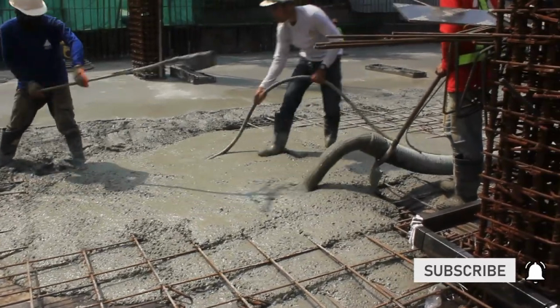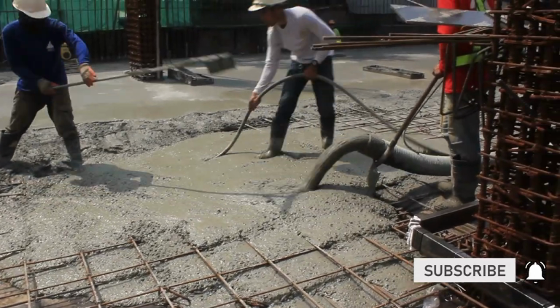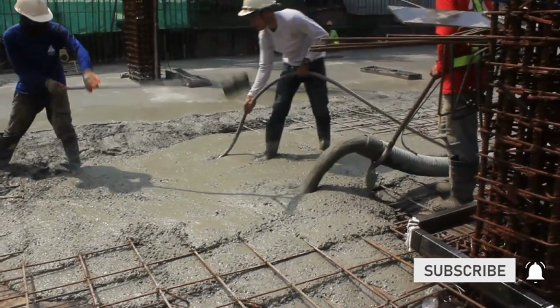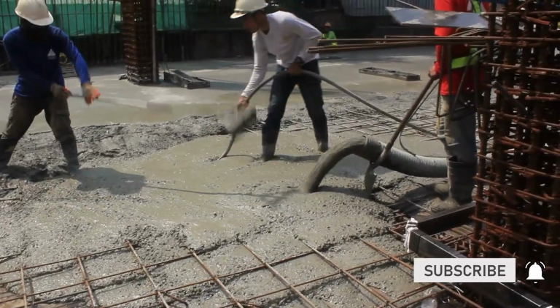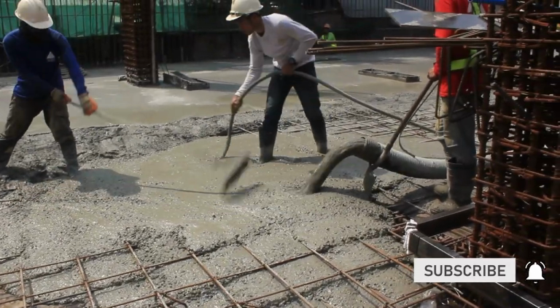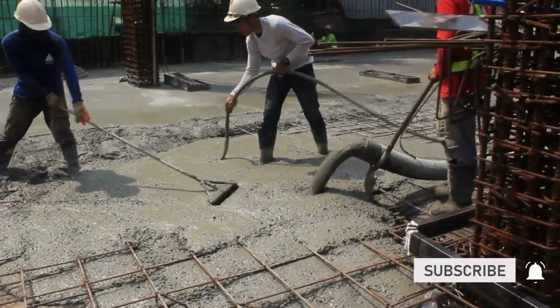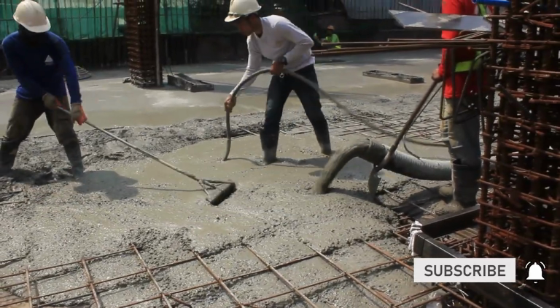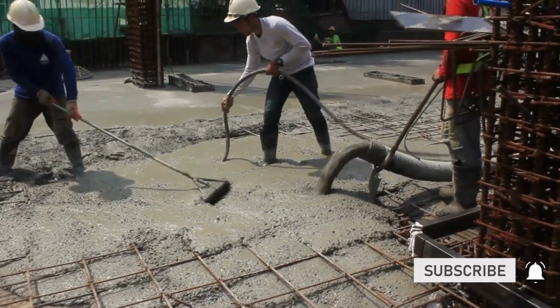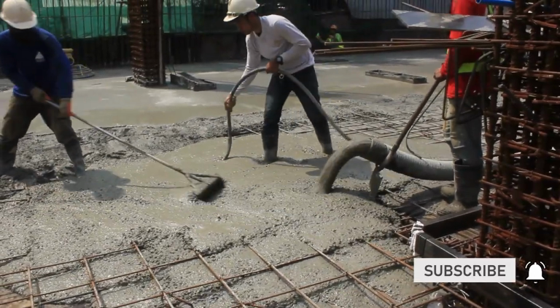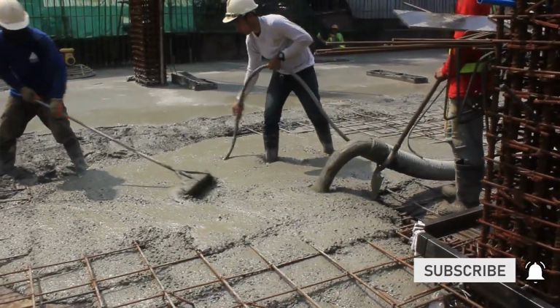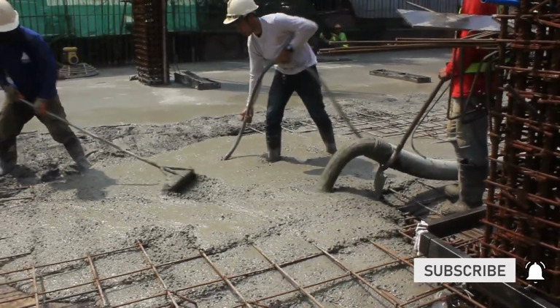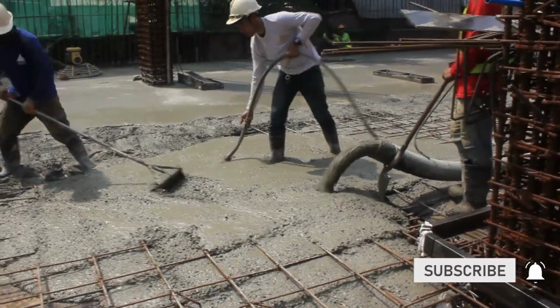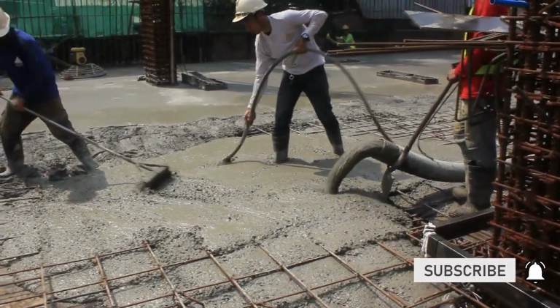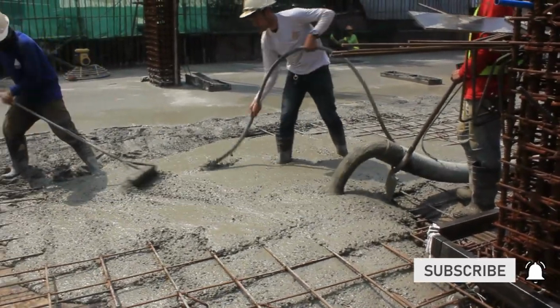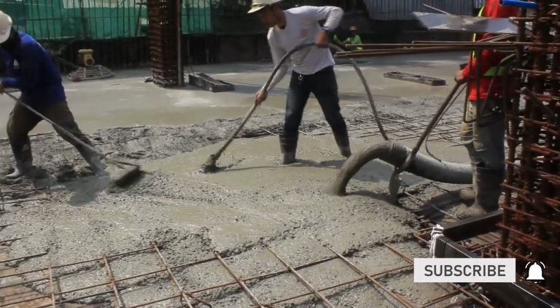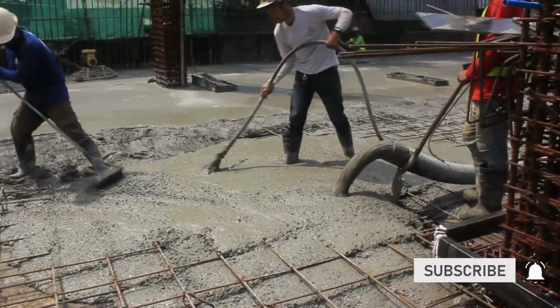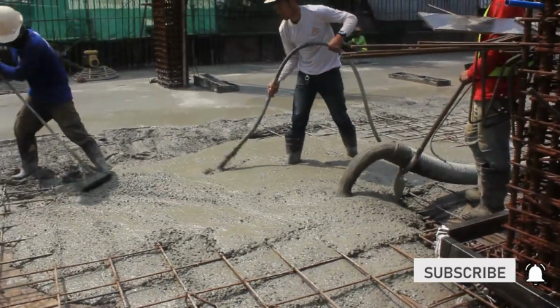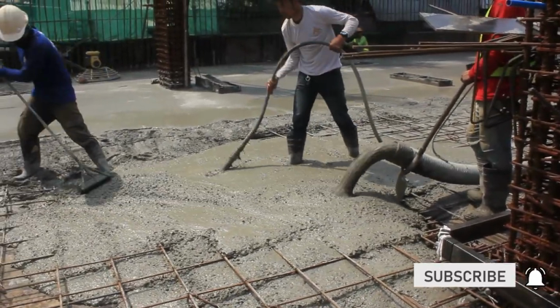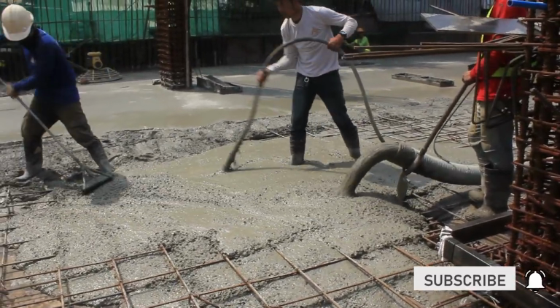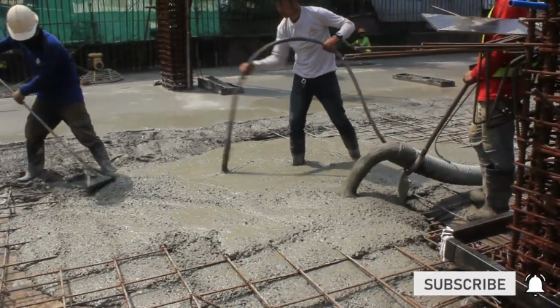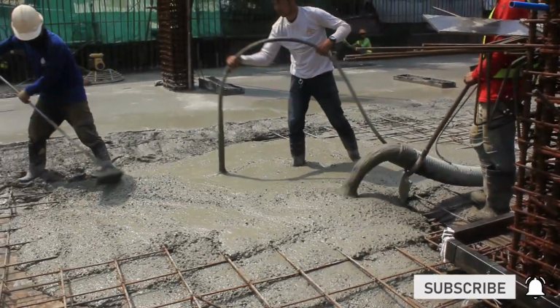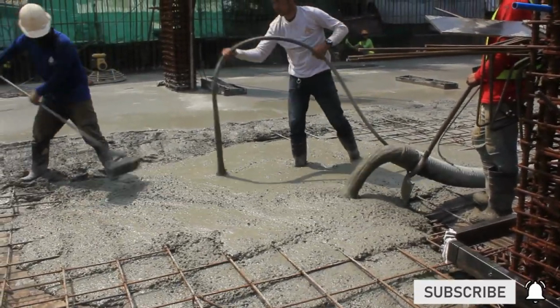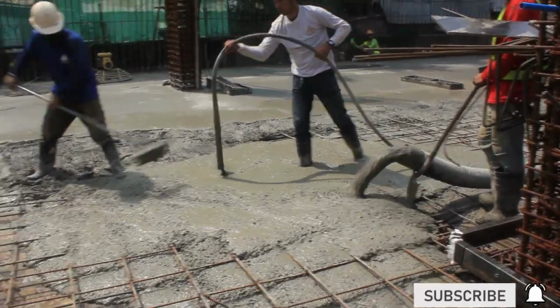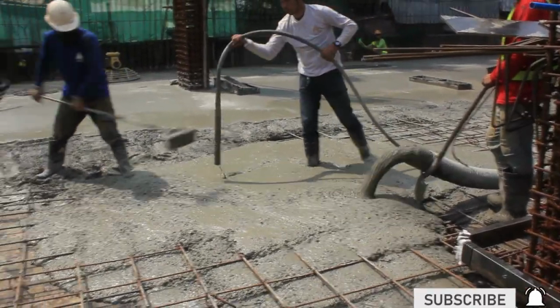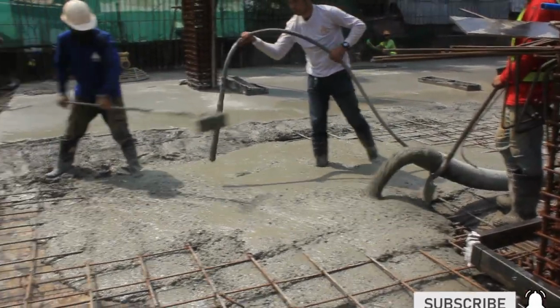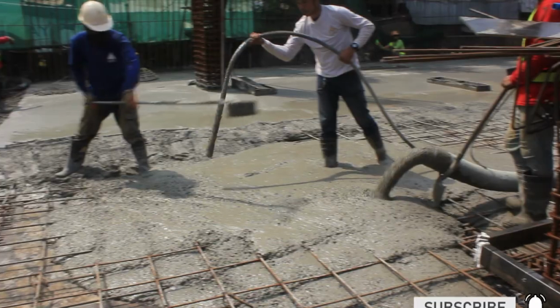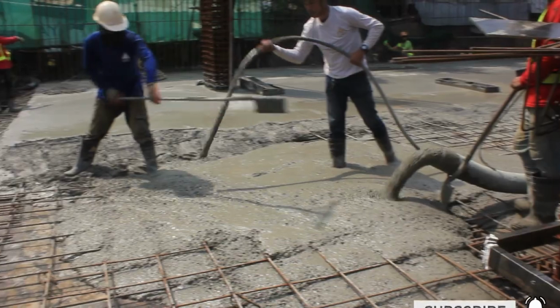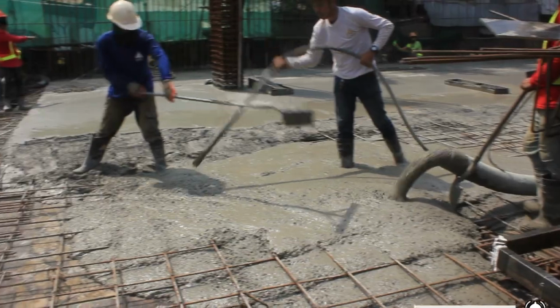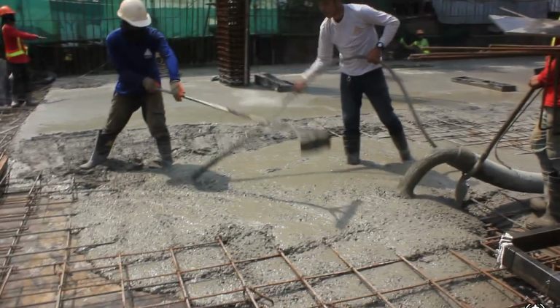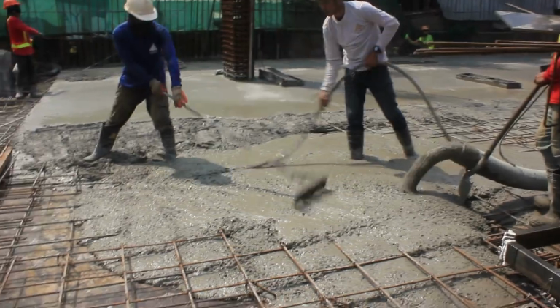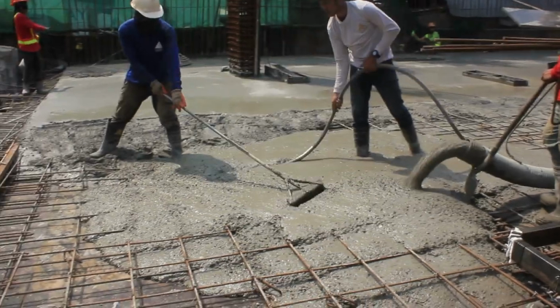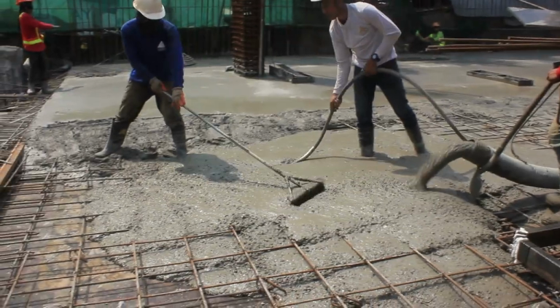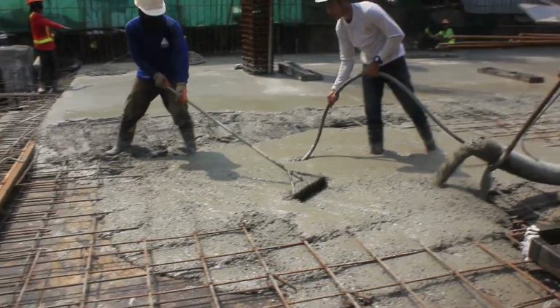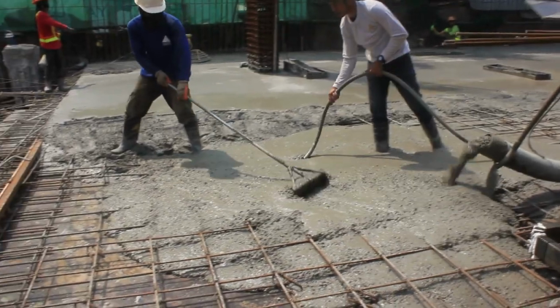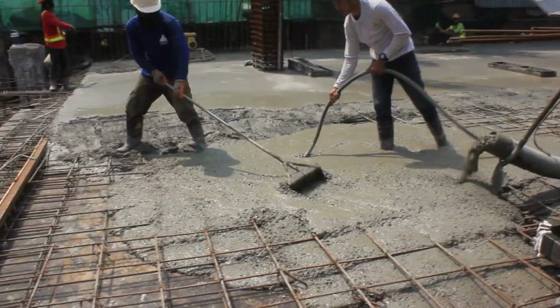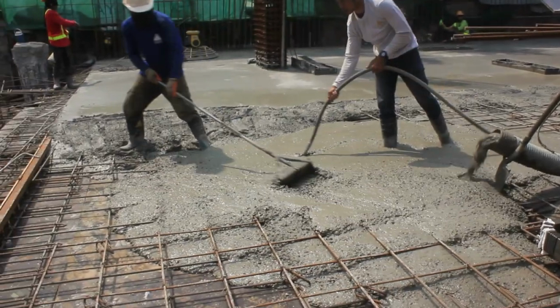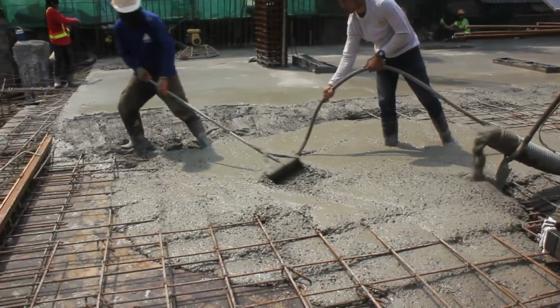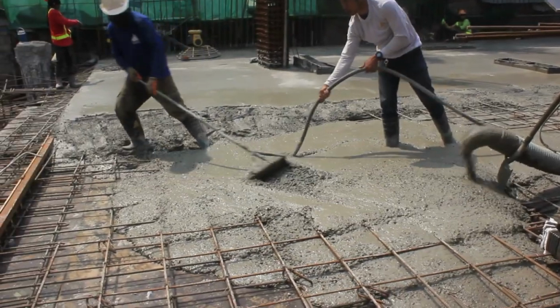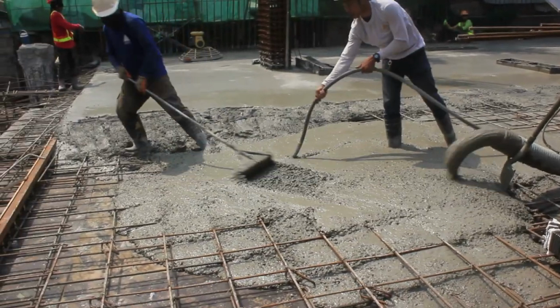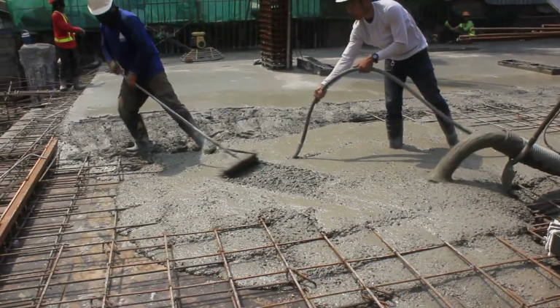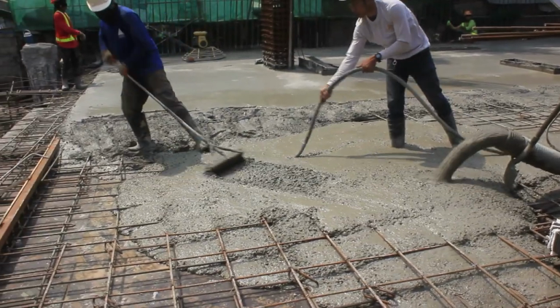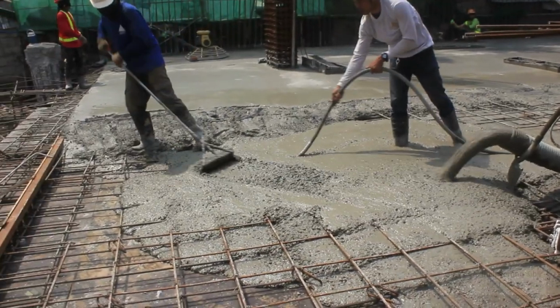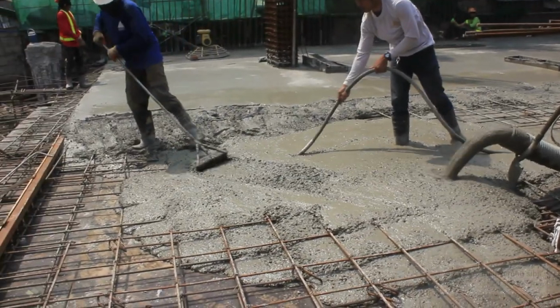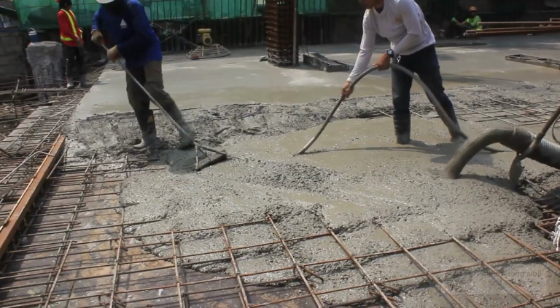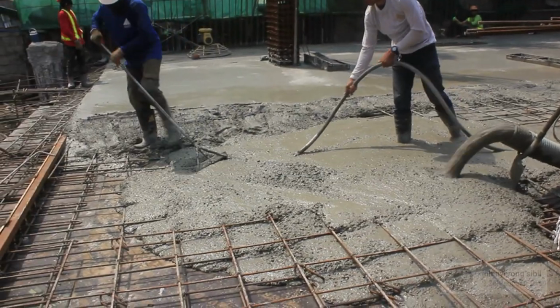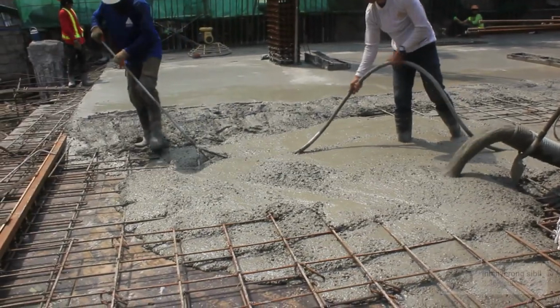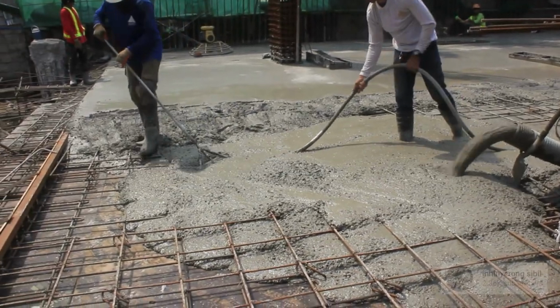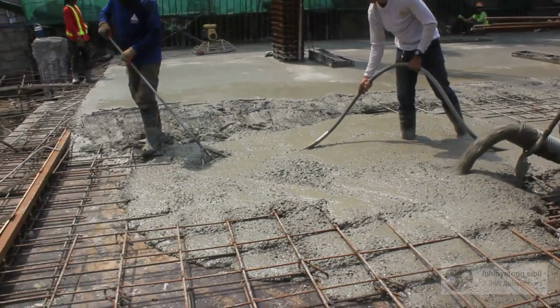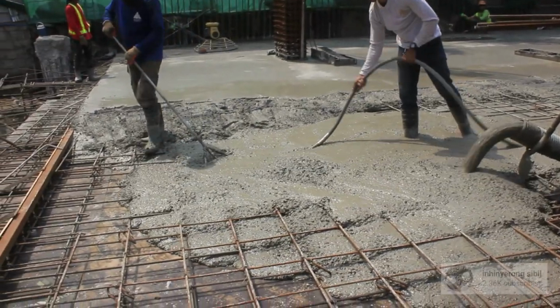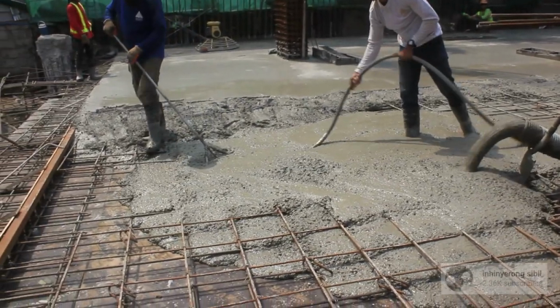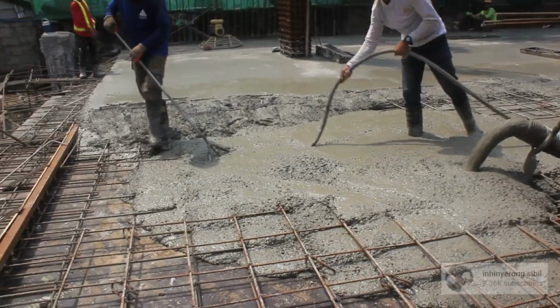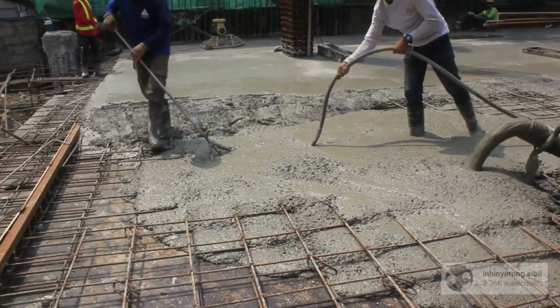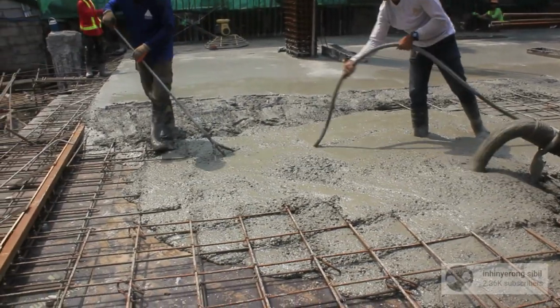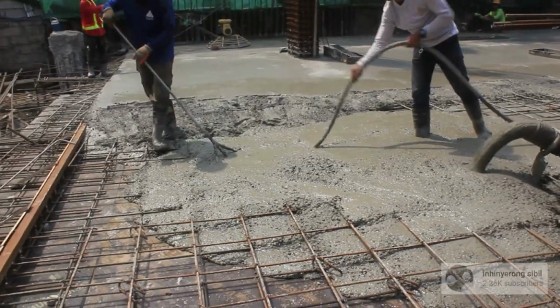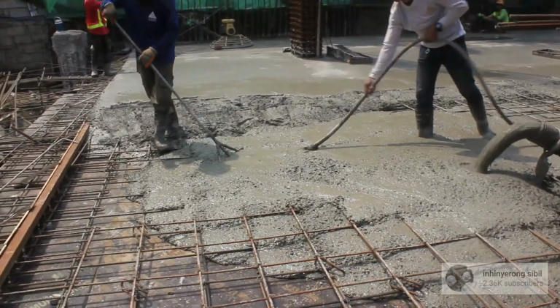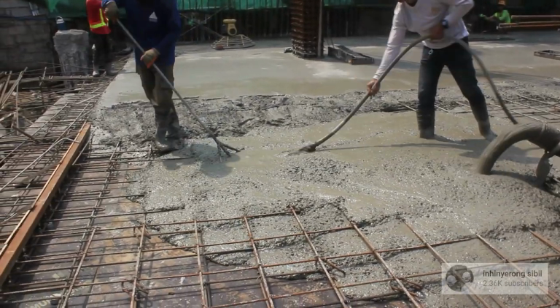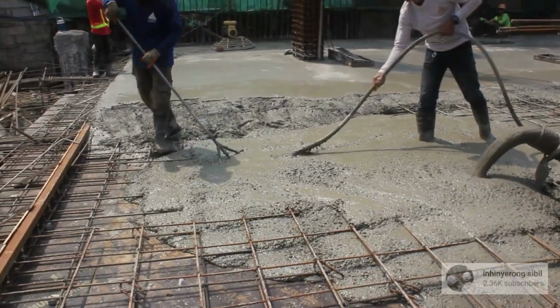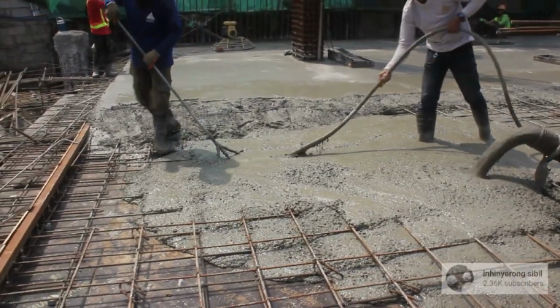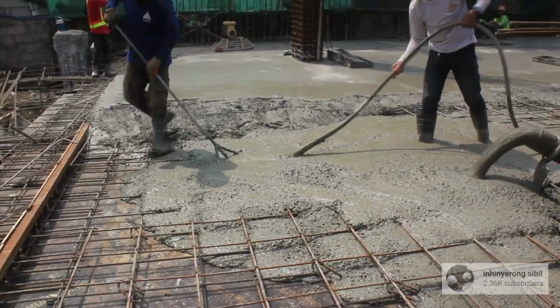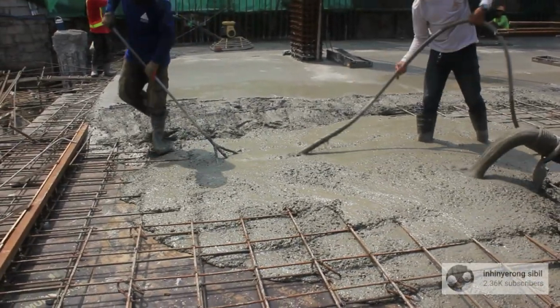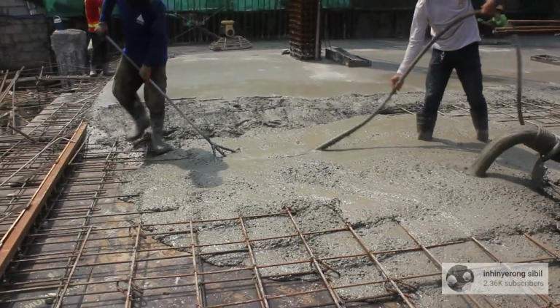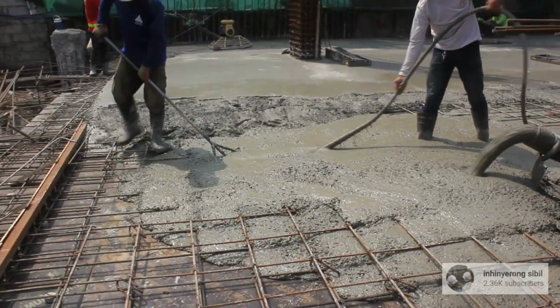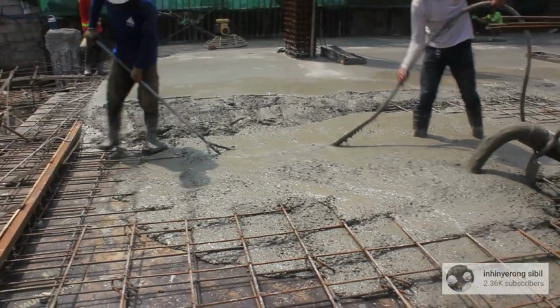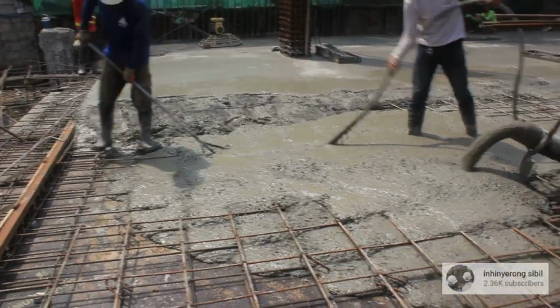So guys, tignan natin yung typical na paraan kung paano buhusan yung slab gamit ang line pump. Gagawa din ako ng separate video gamit yung placing boom.